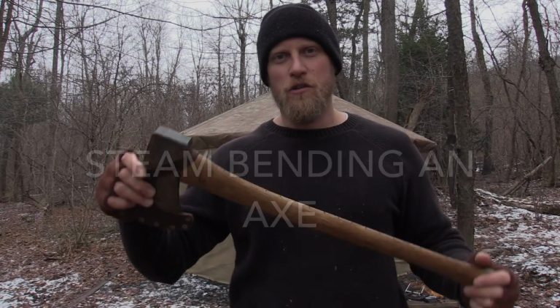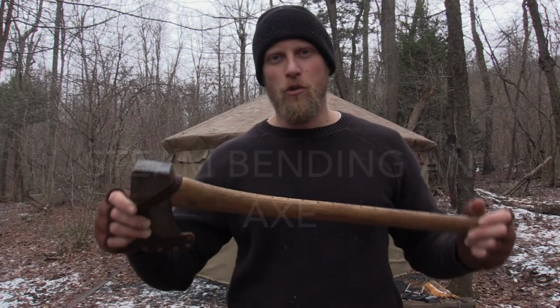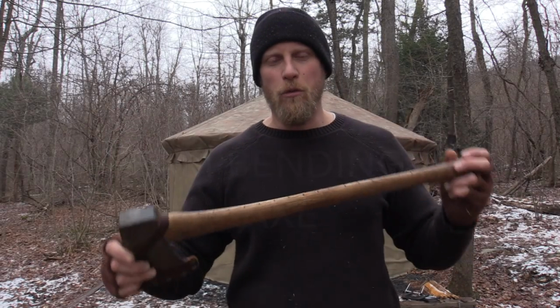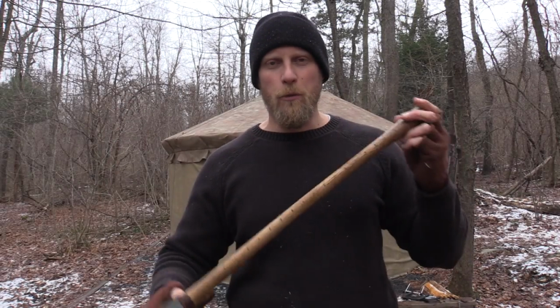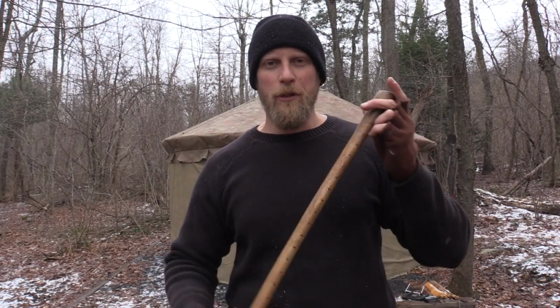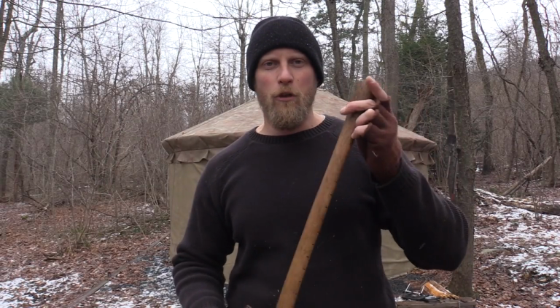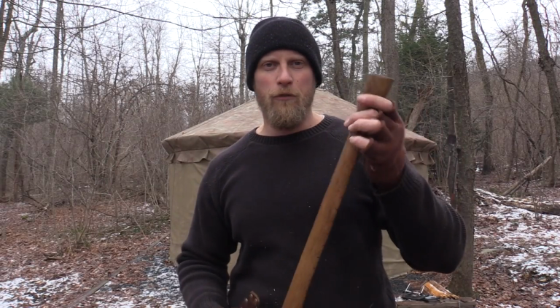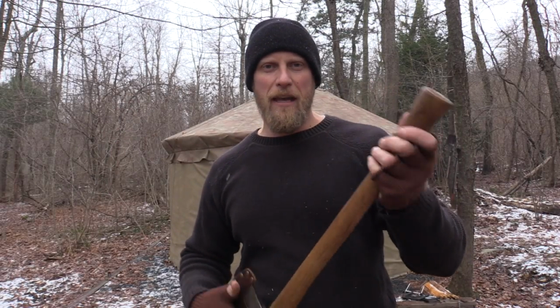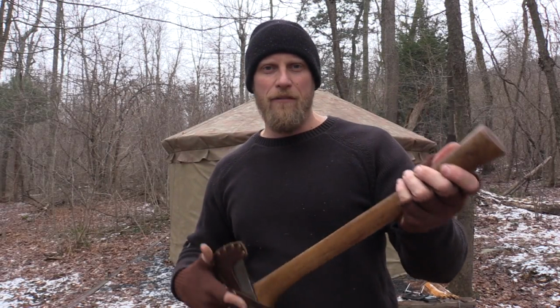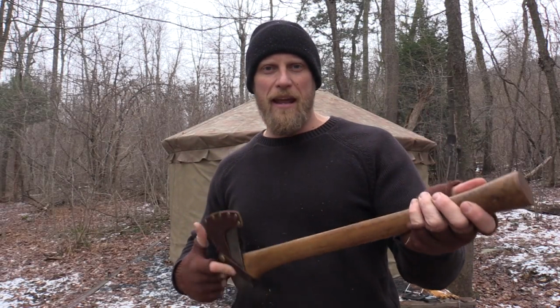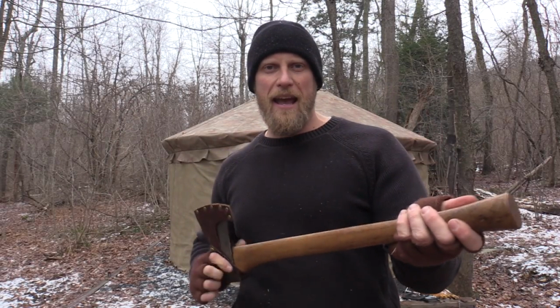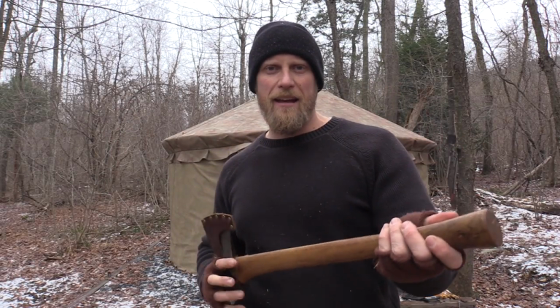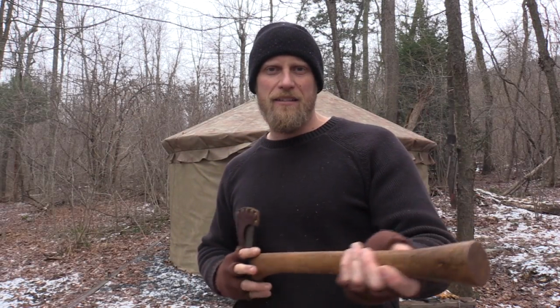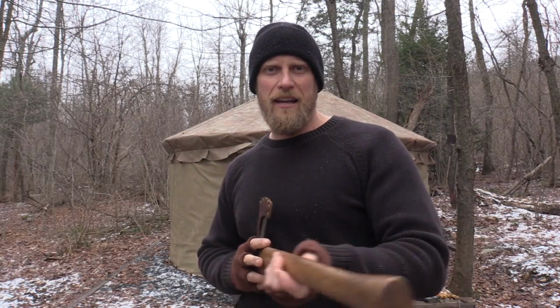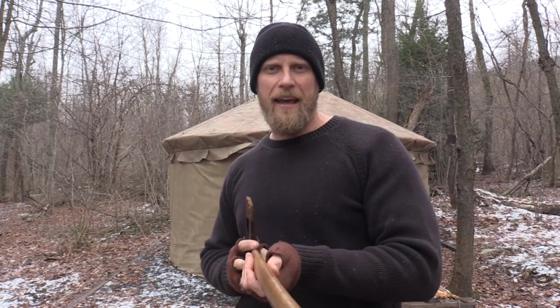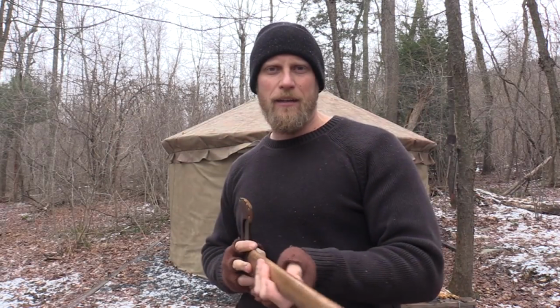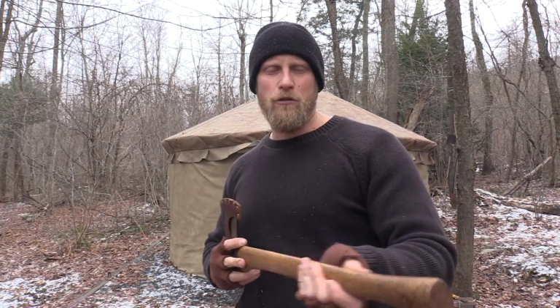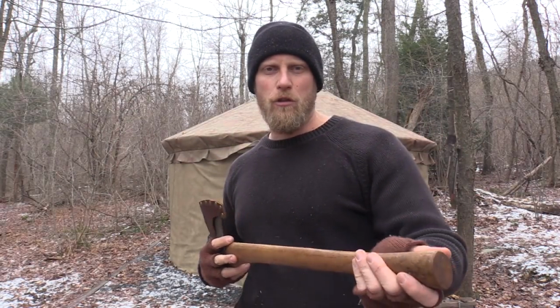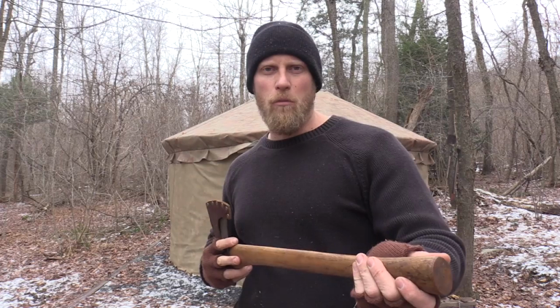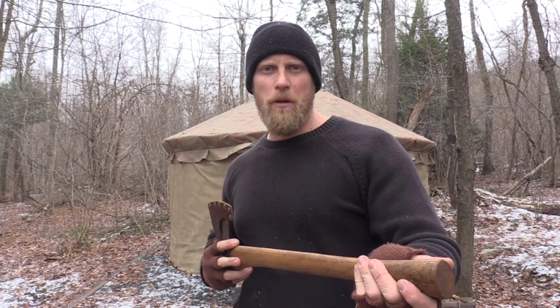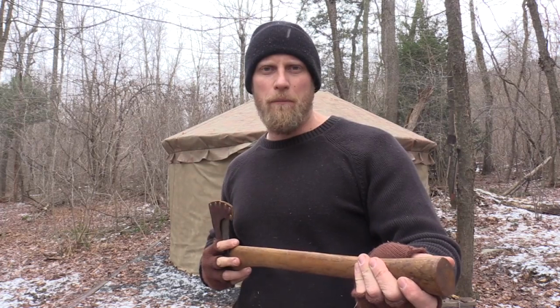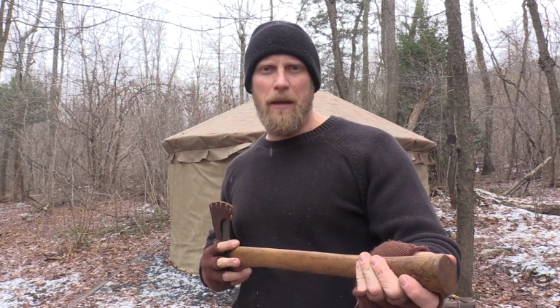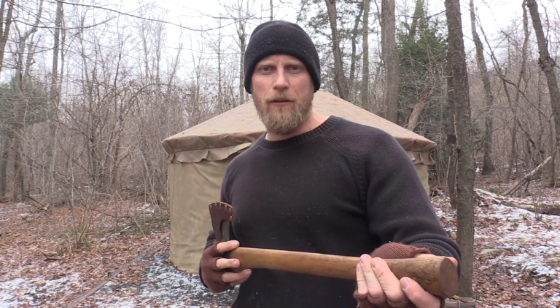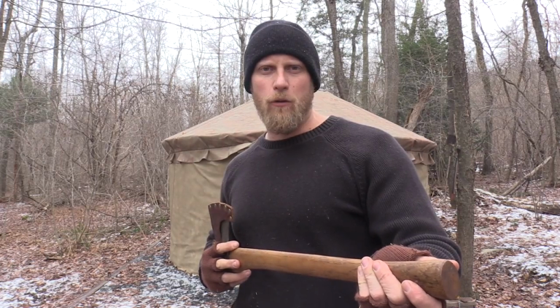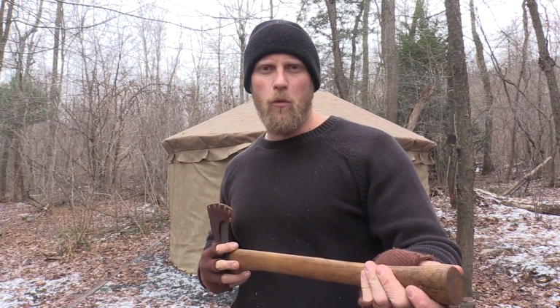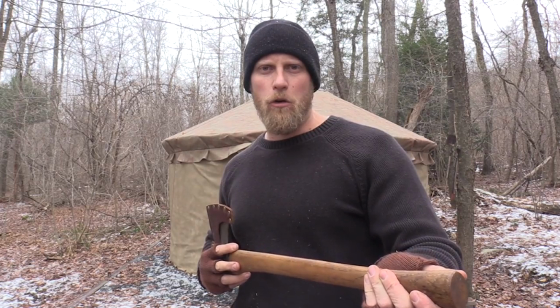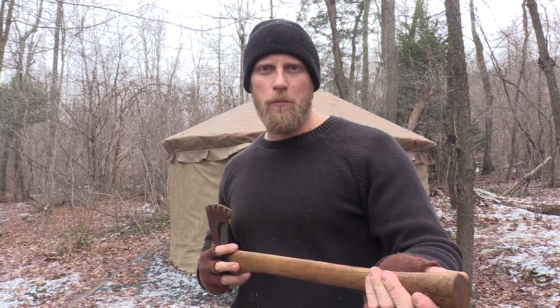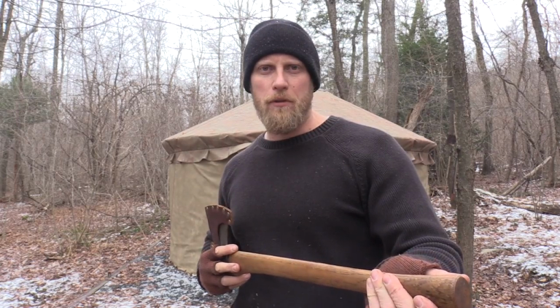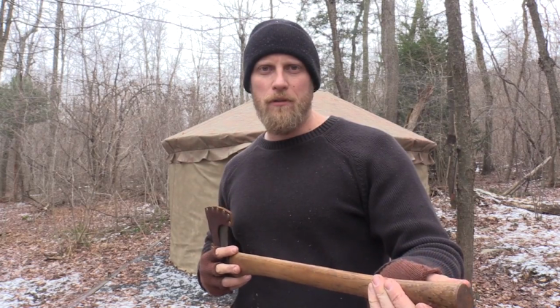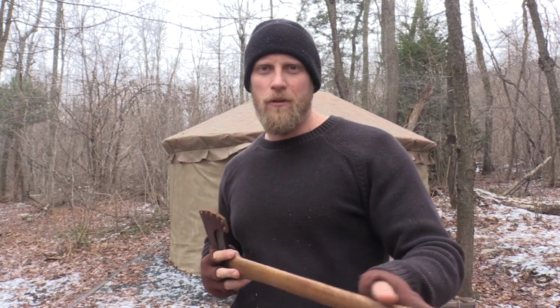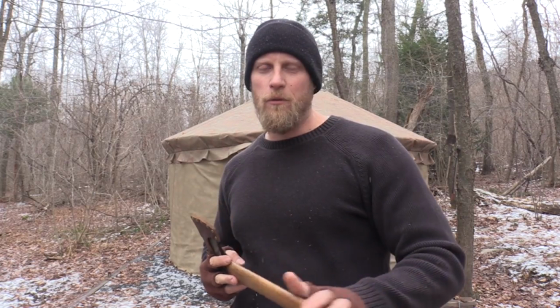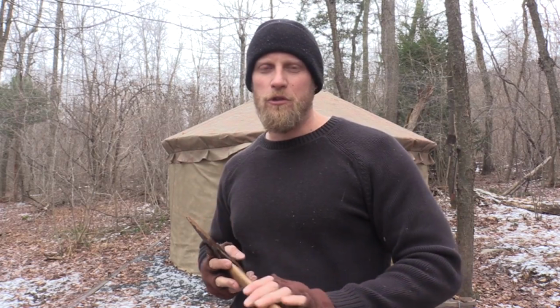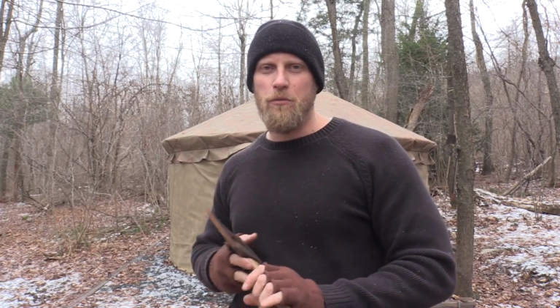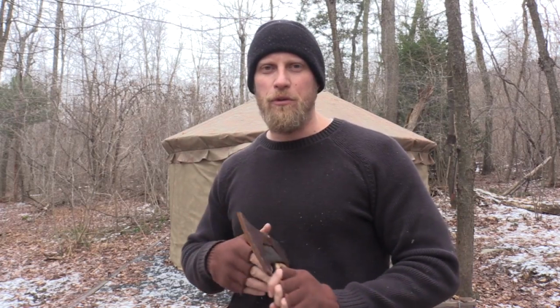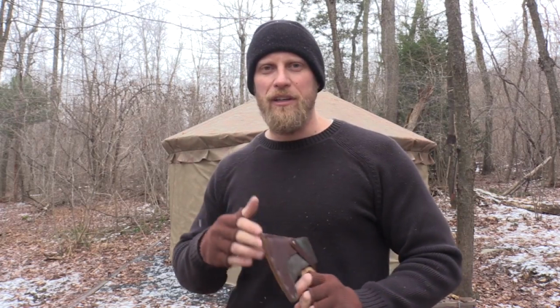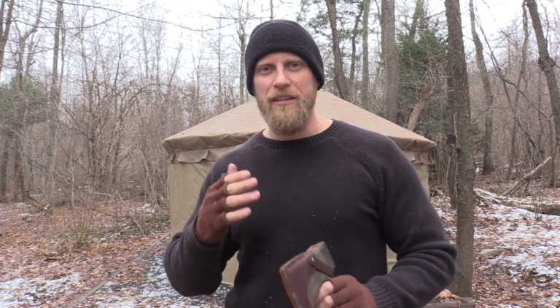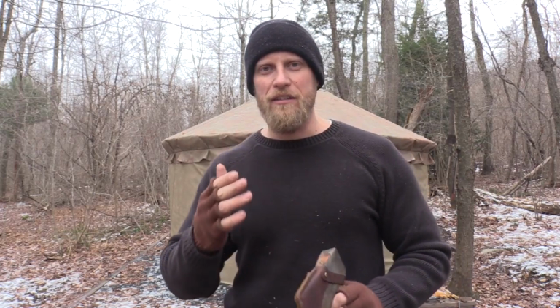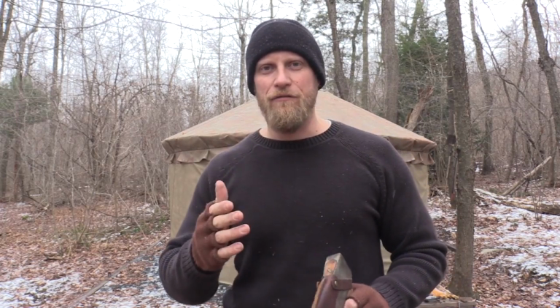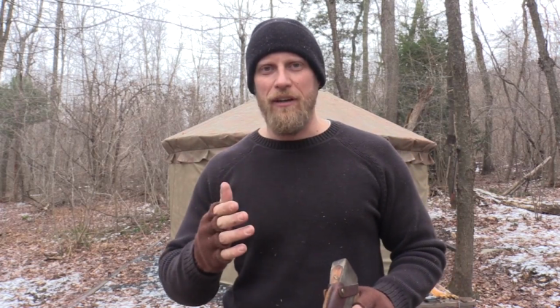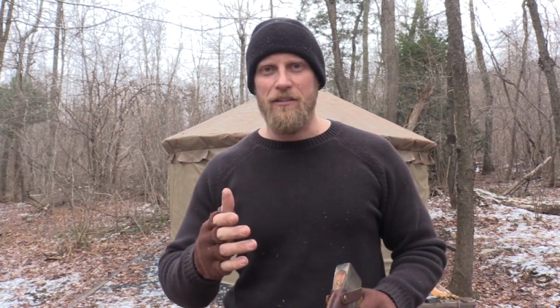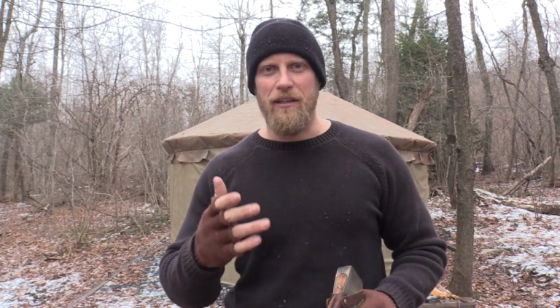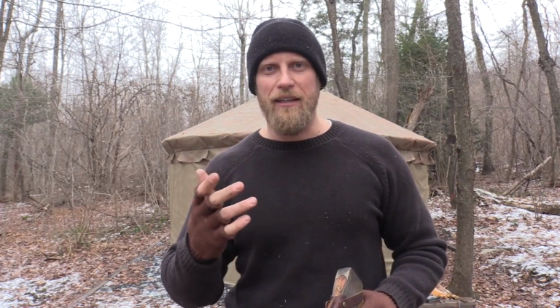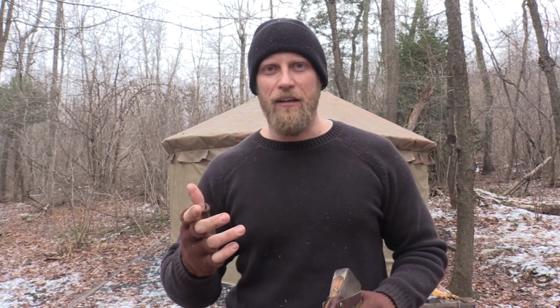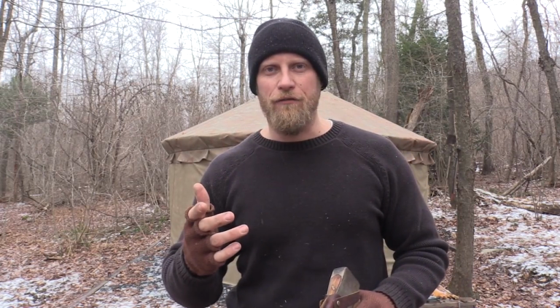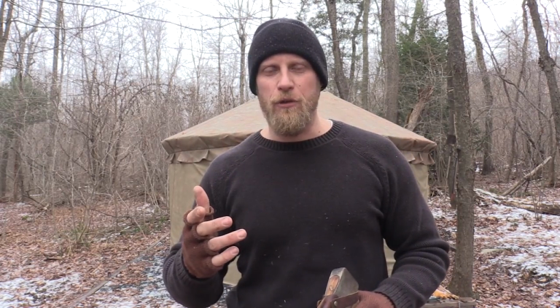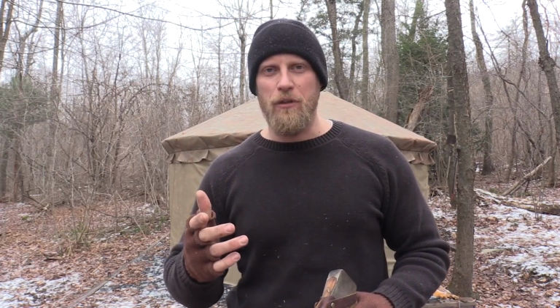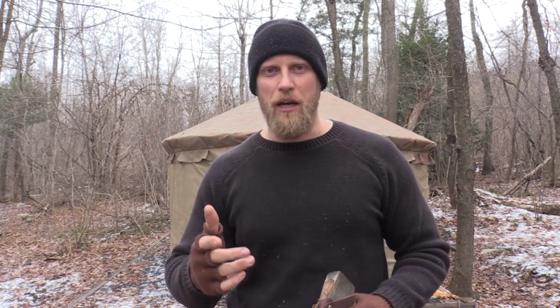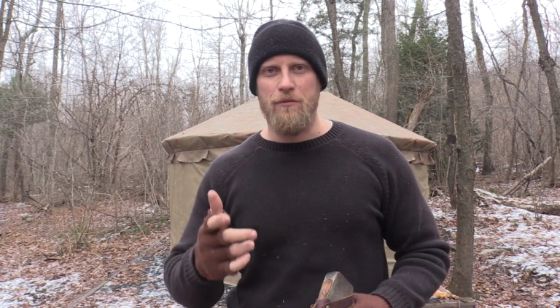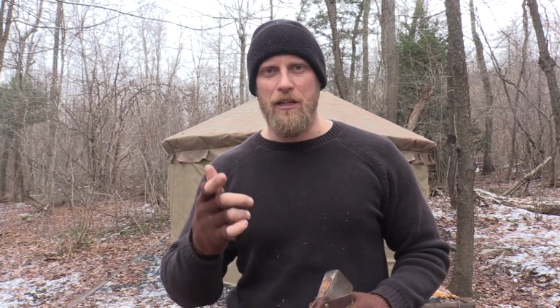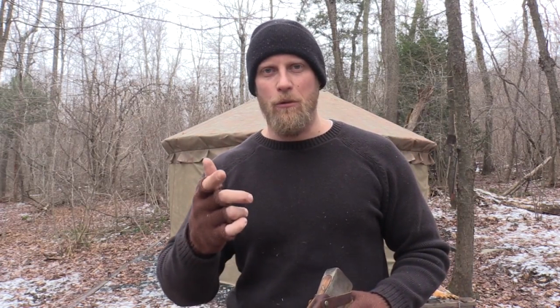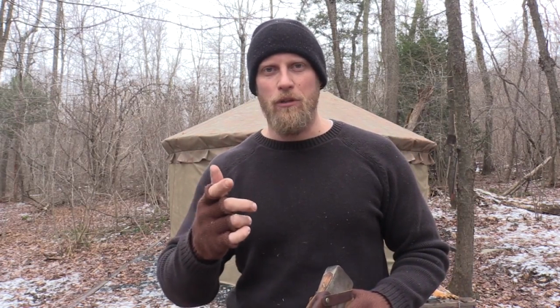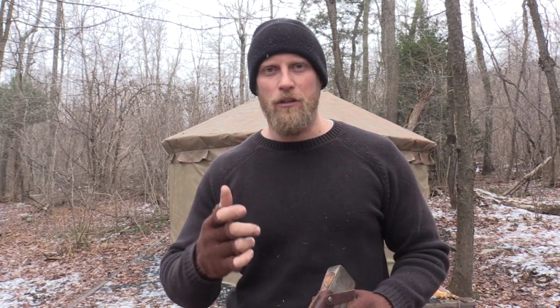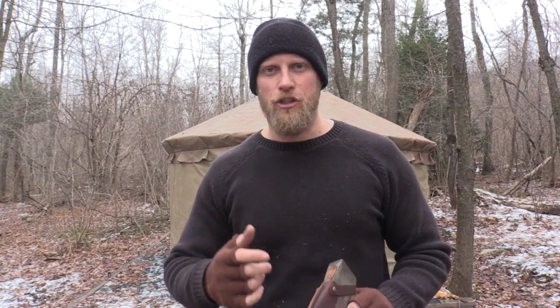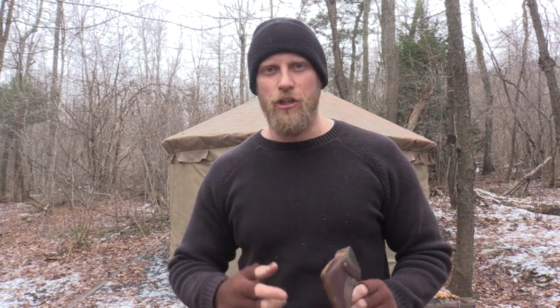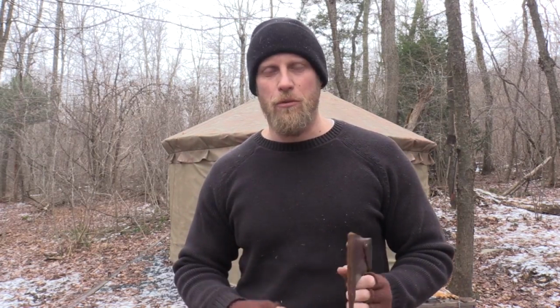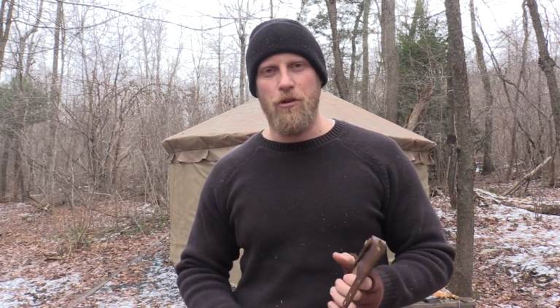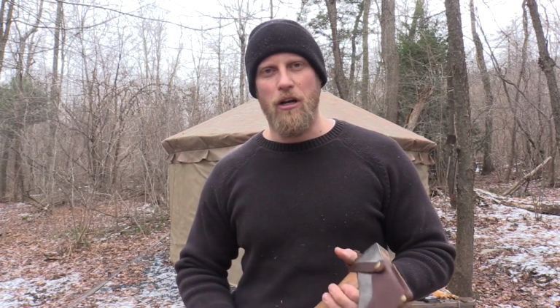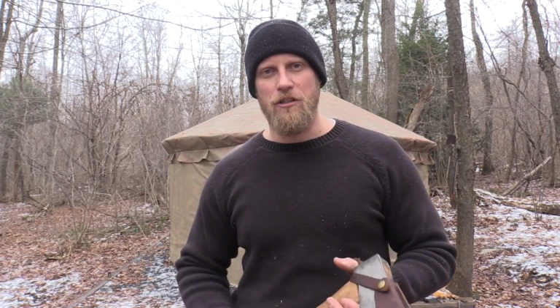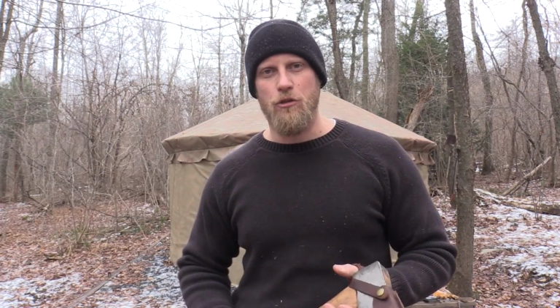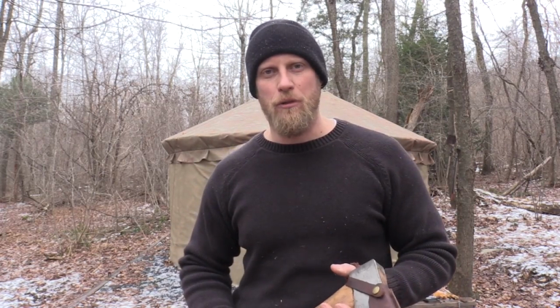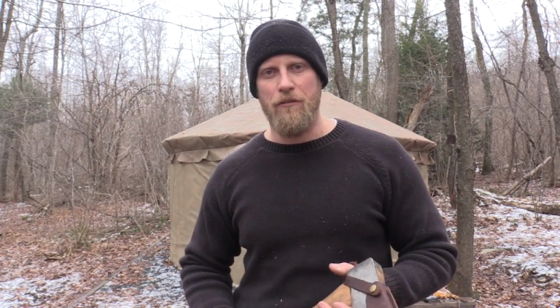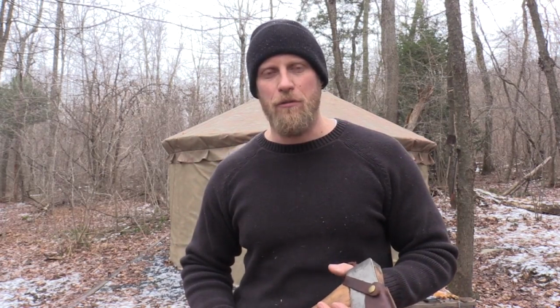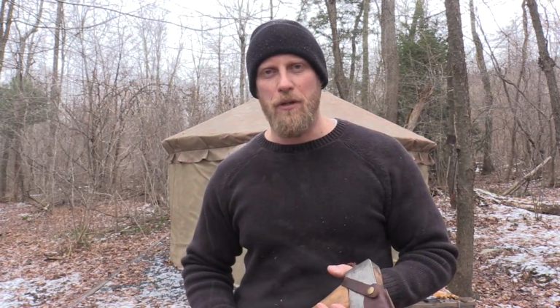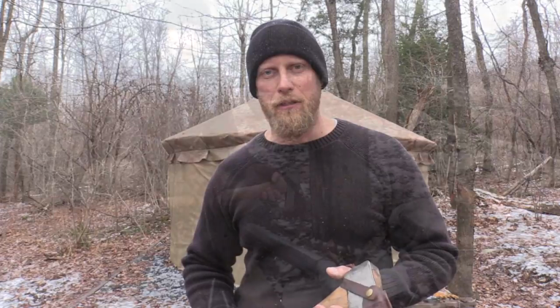So what do we do if we have an axe and the handle is a little bit bent or warped? Well, it's a pretty easy fix. I did it a few times and I wanted to share the process with everybody.